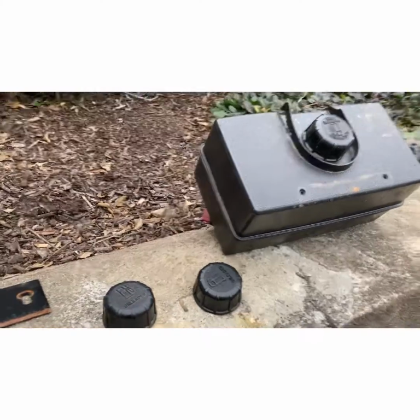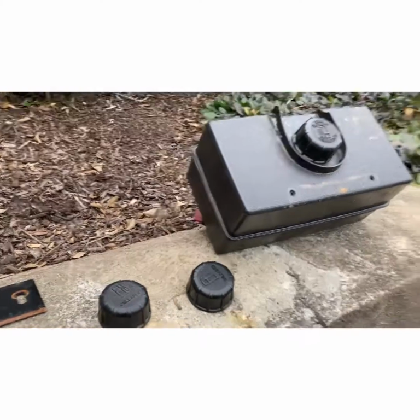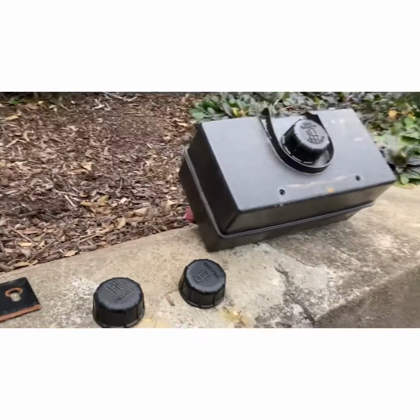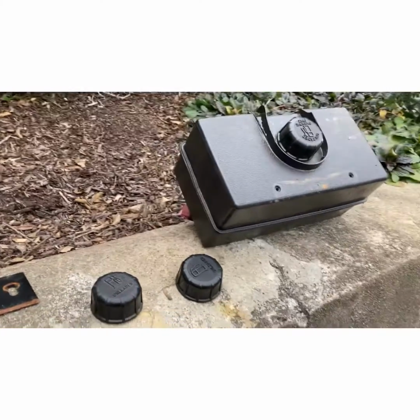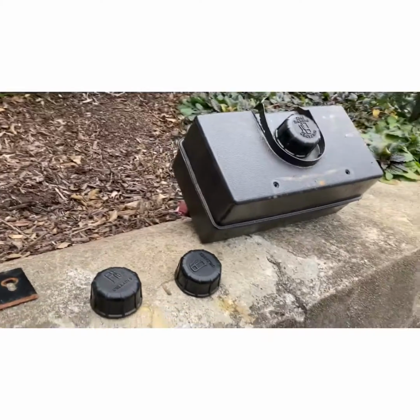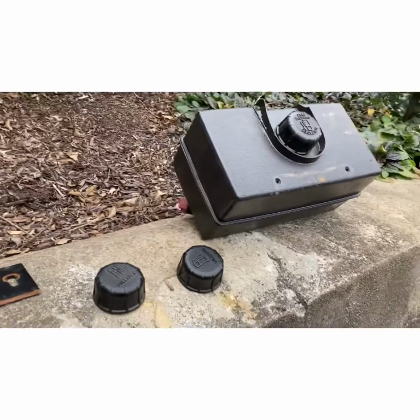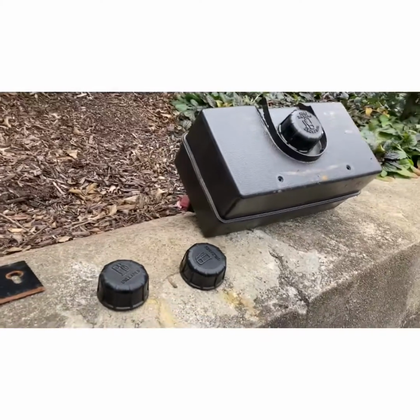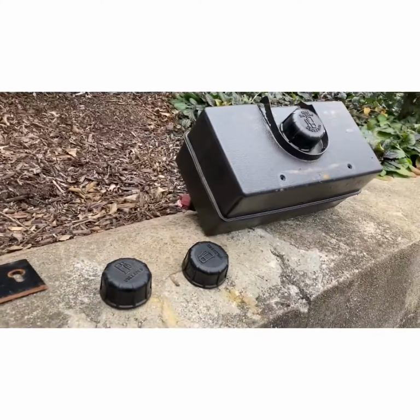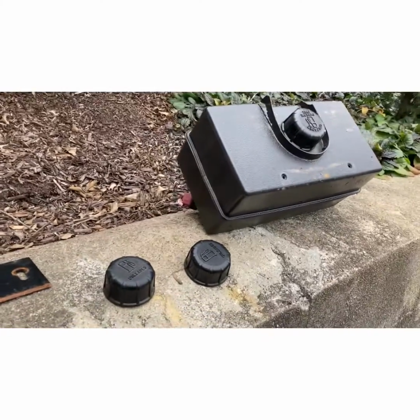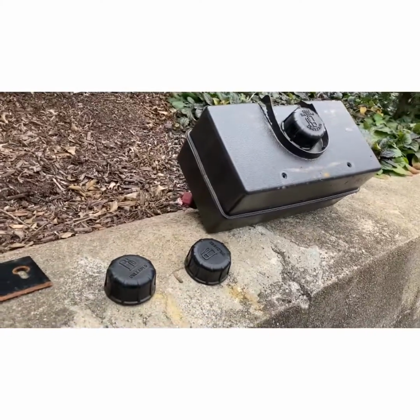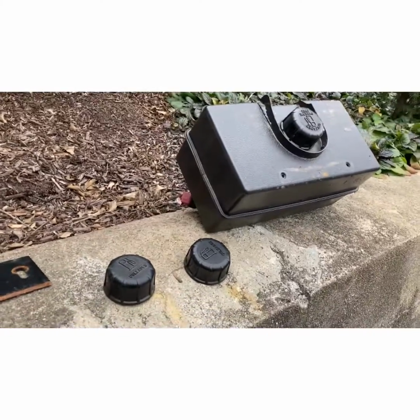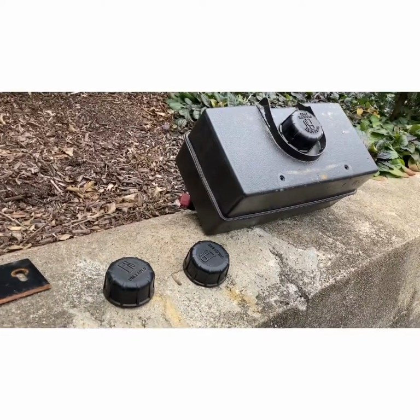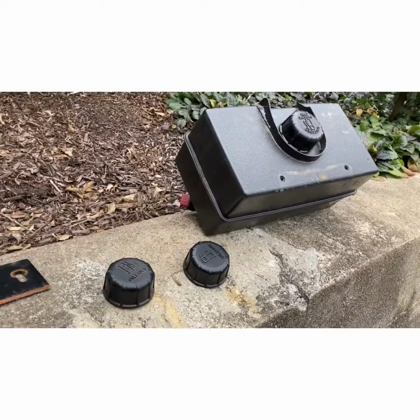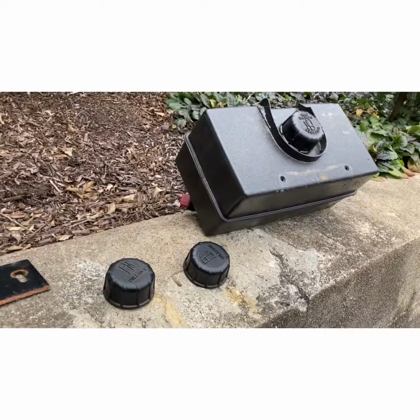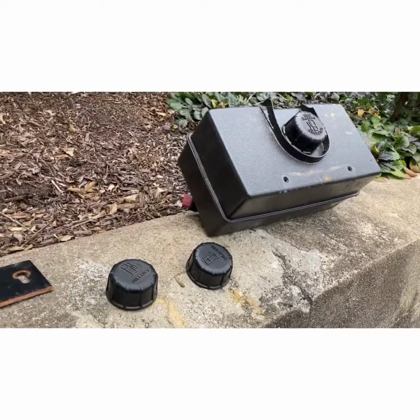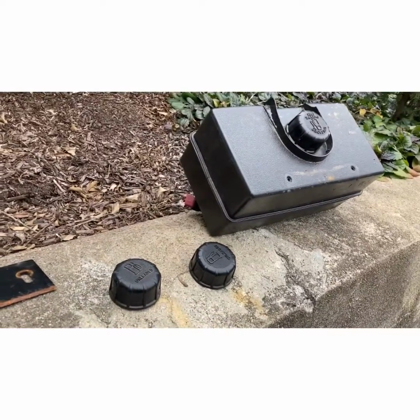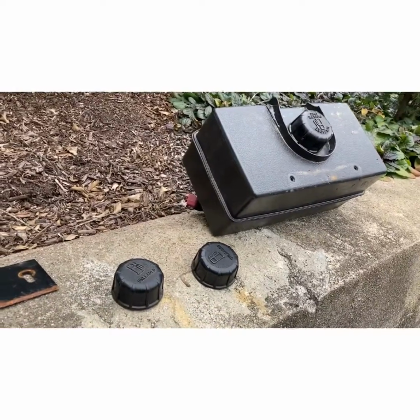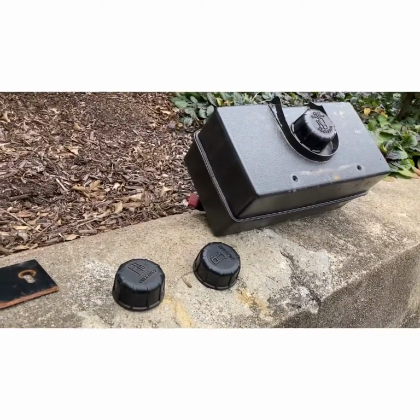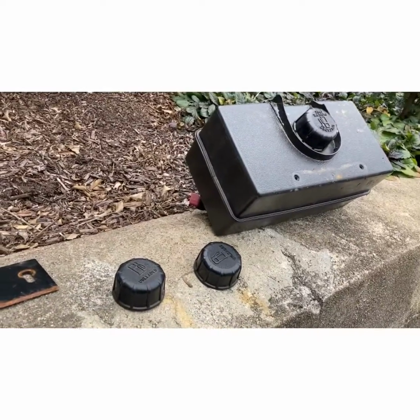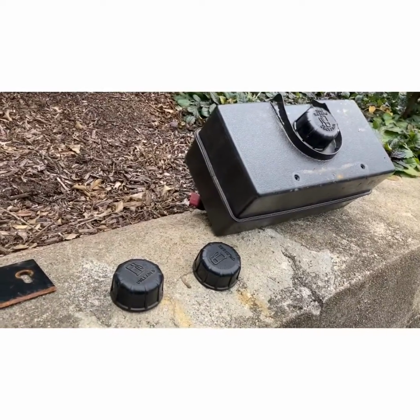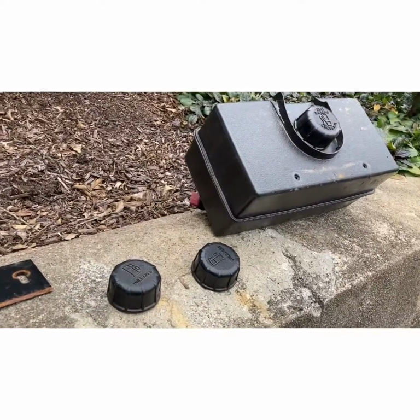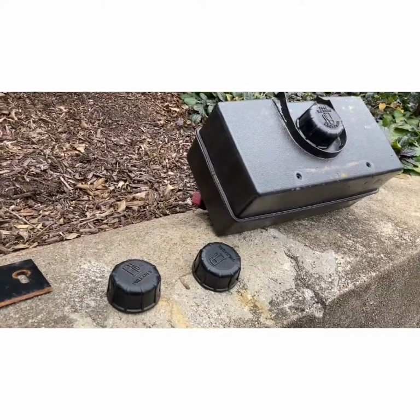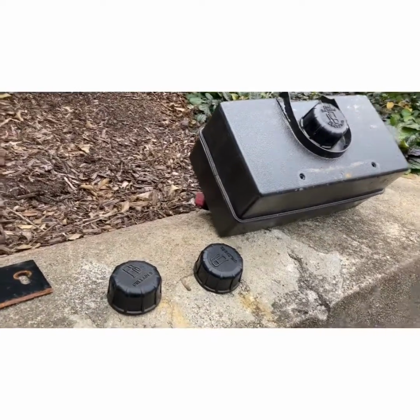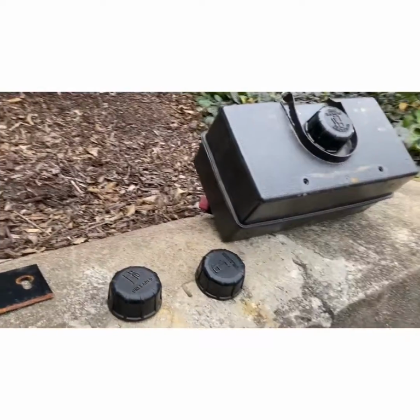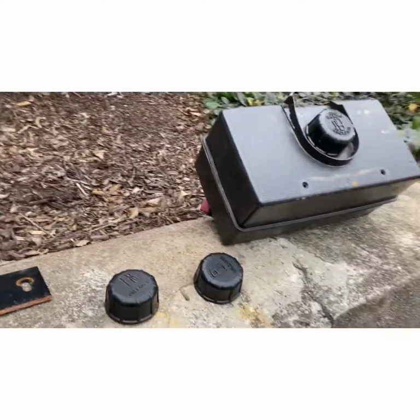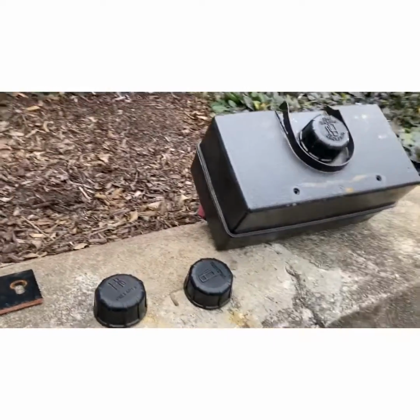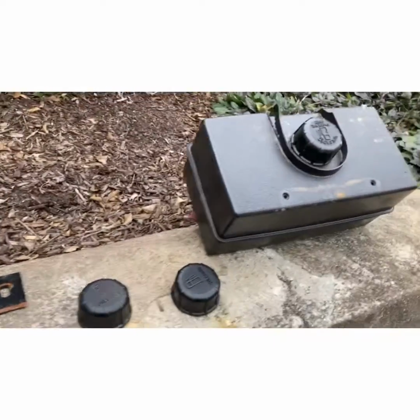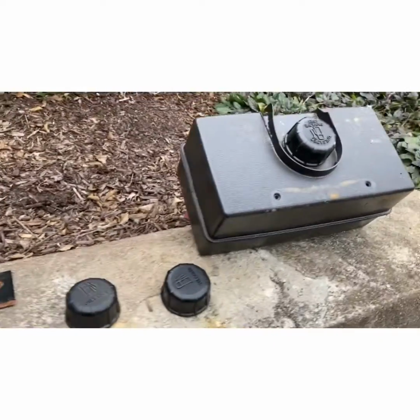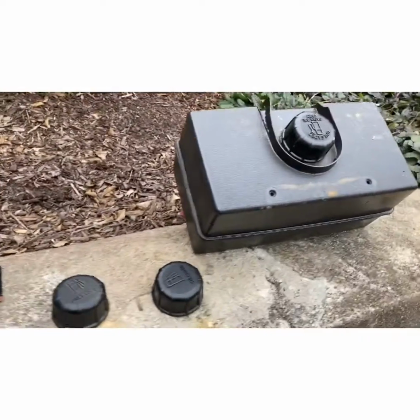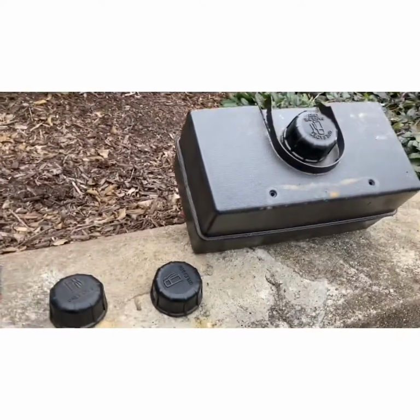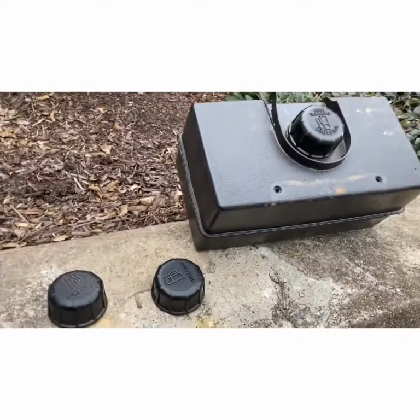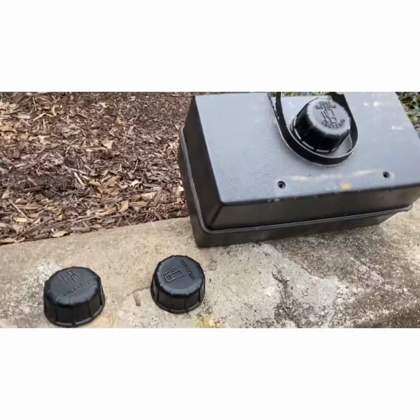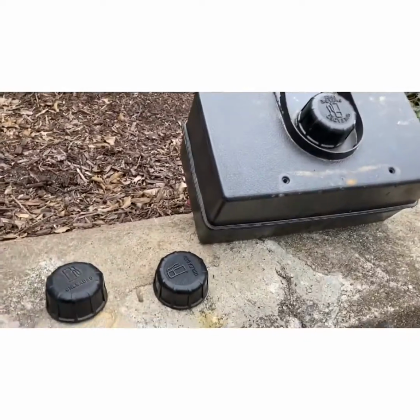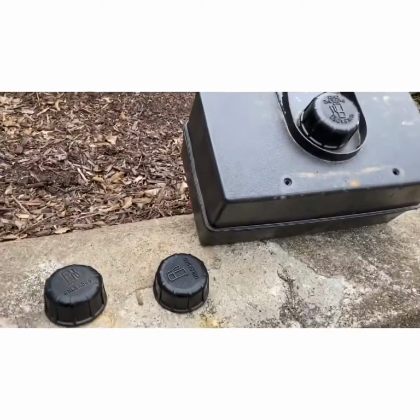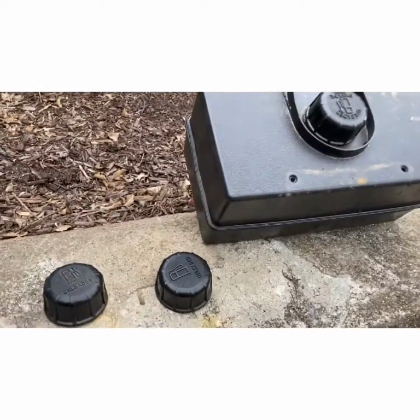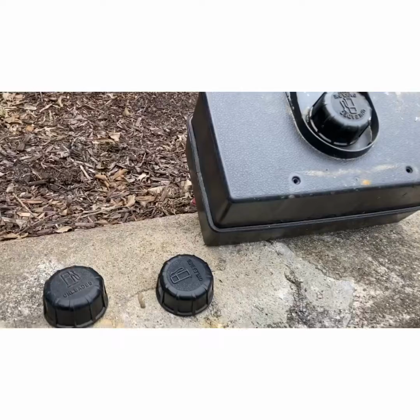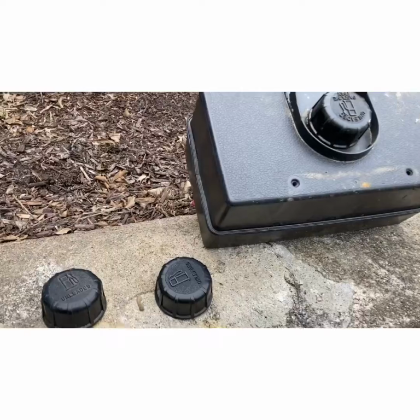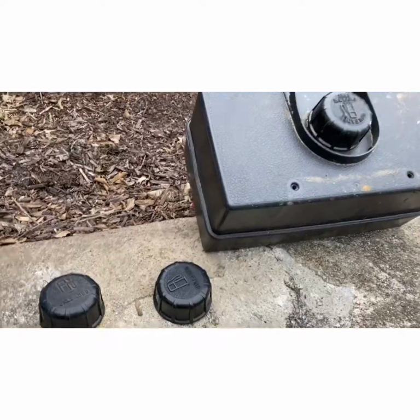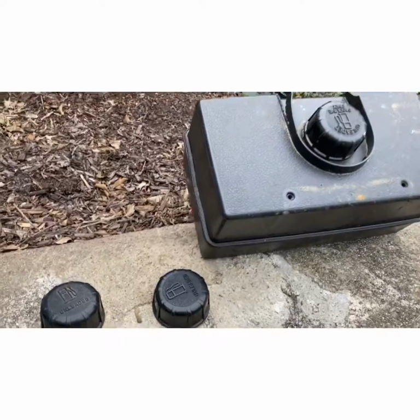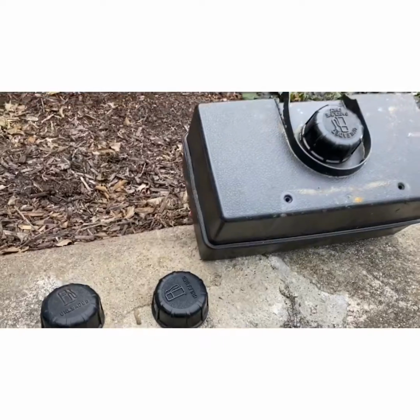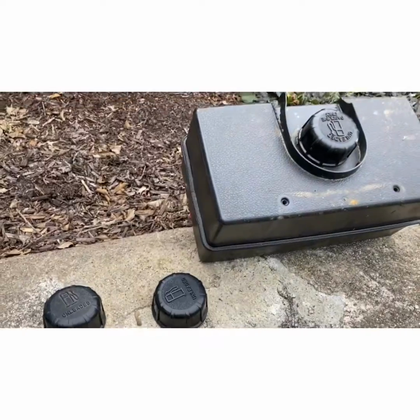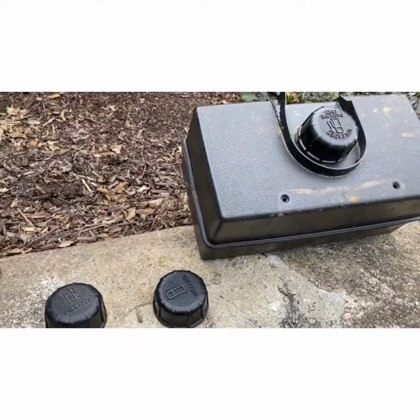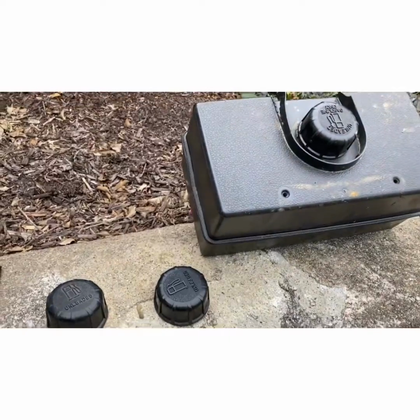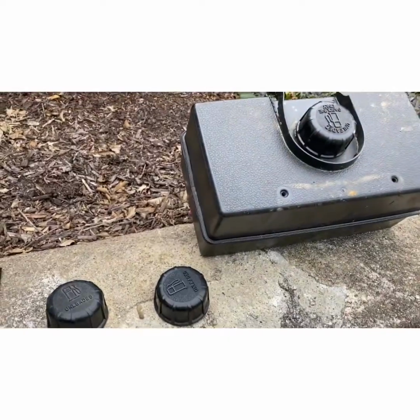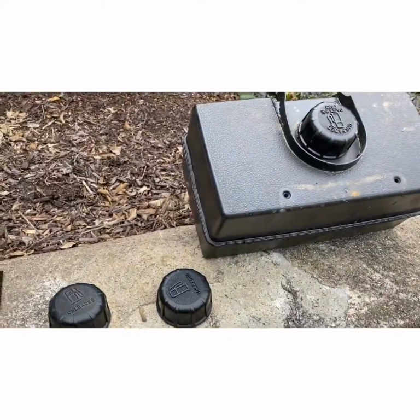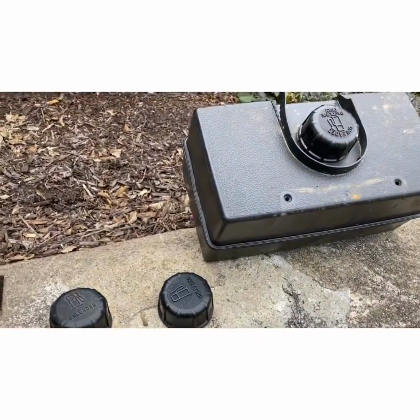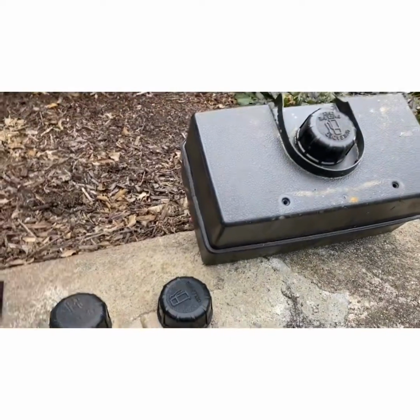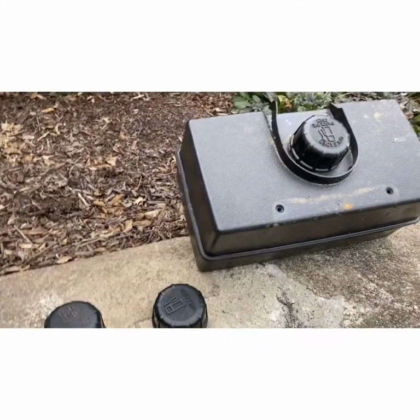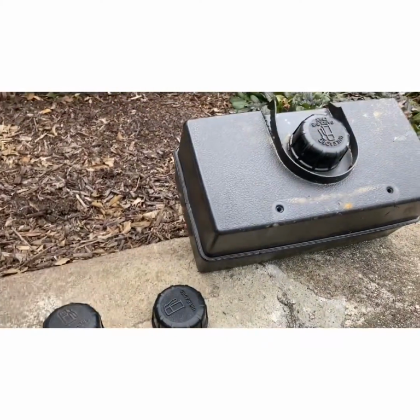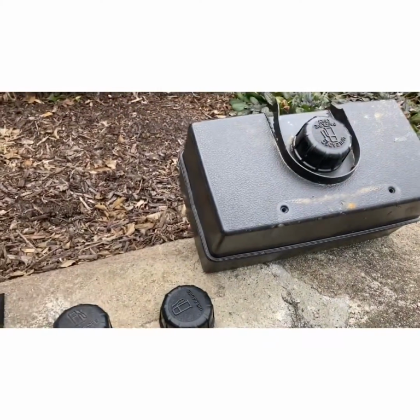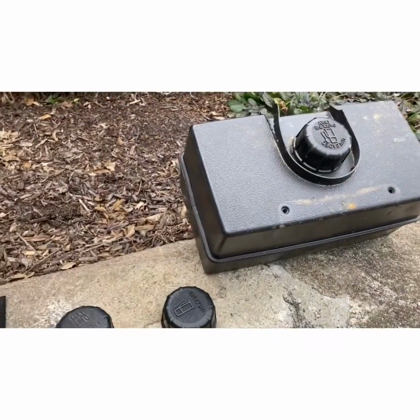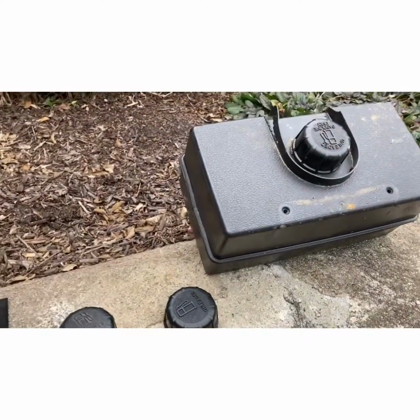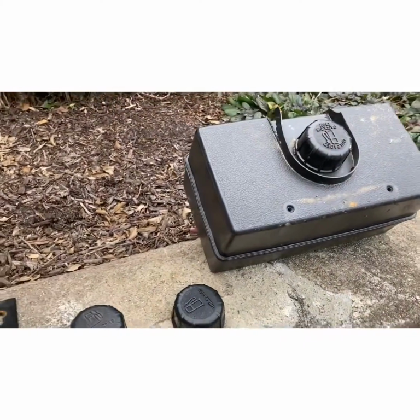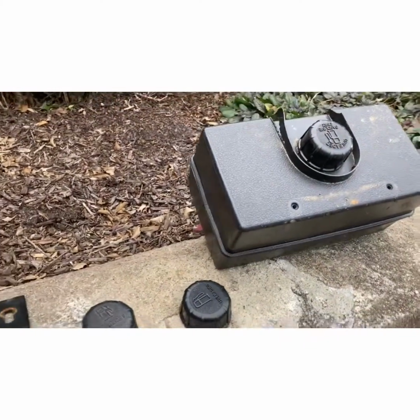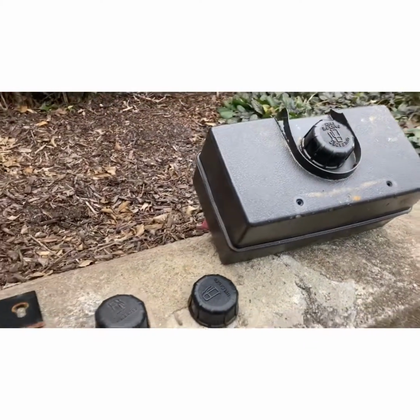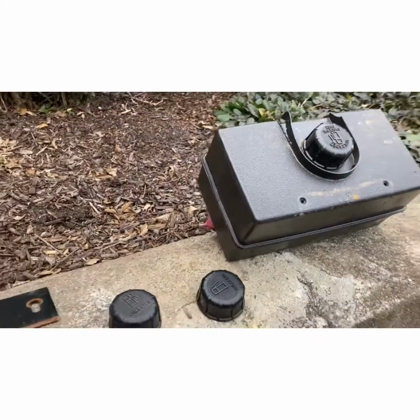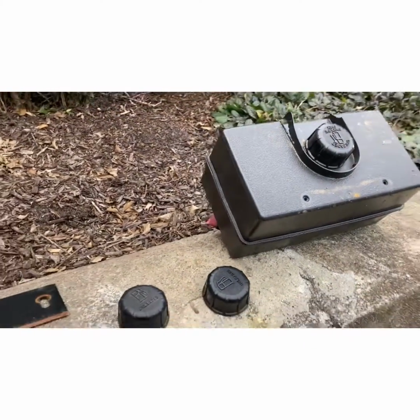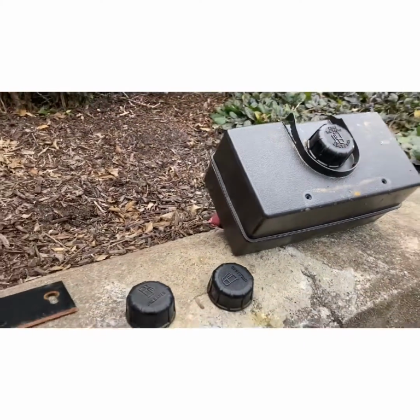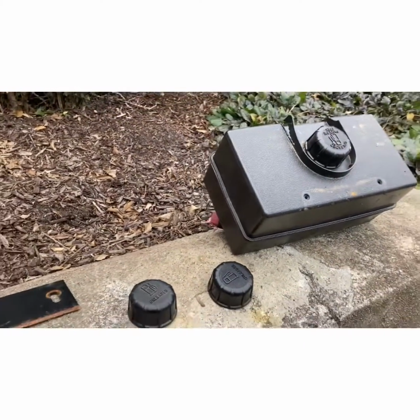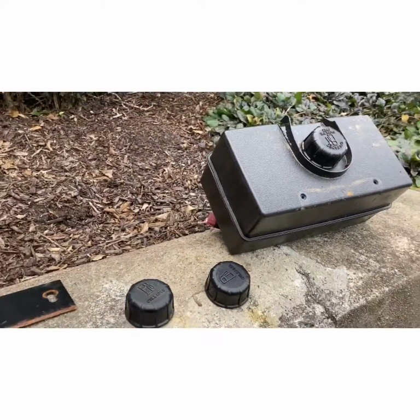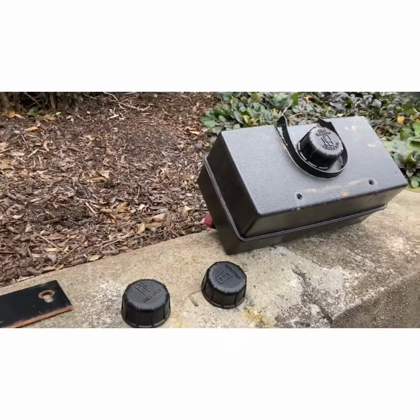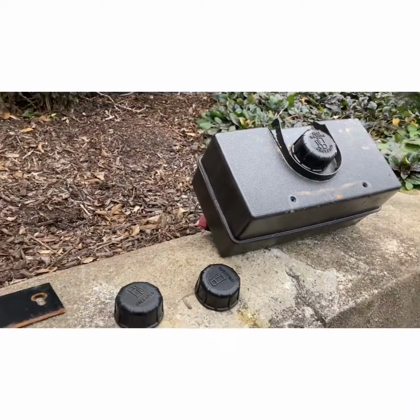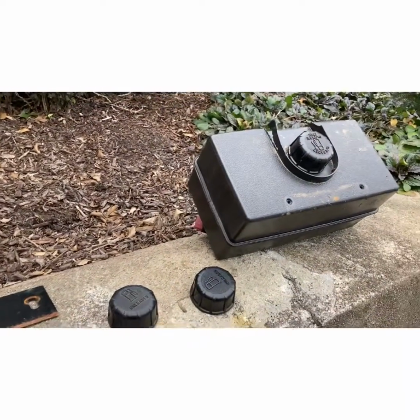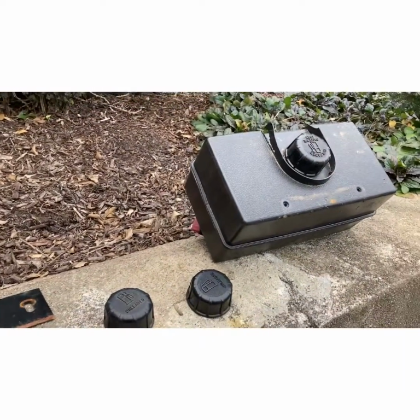A lot of people say, I turn the snowblower on, or I turn the chipper on, or leaf blower, and after about a minute or two, it just dies.